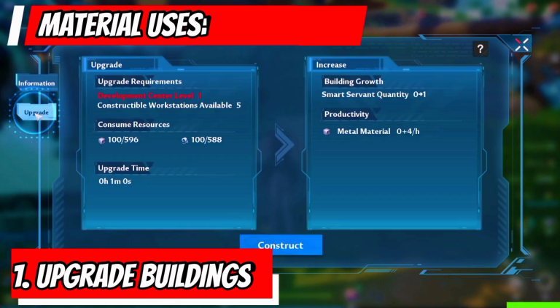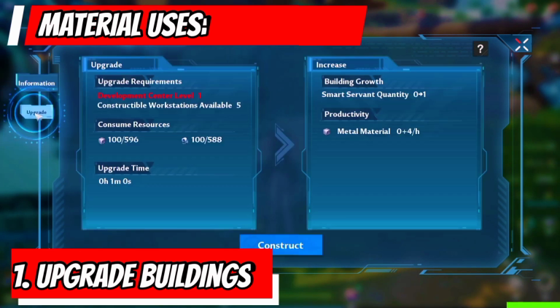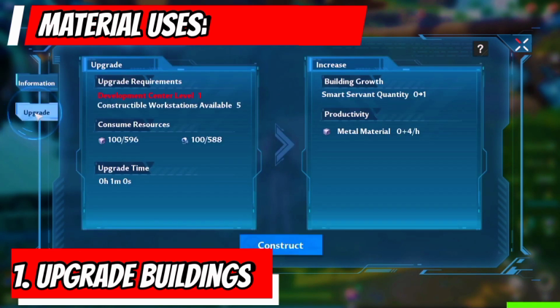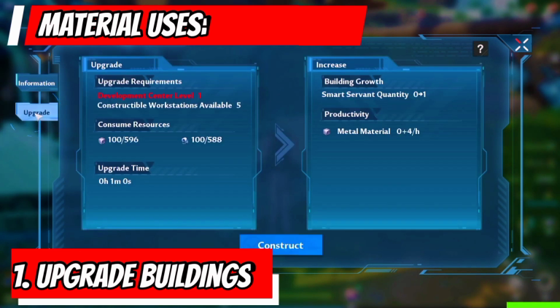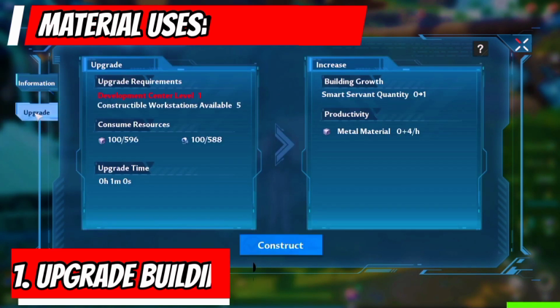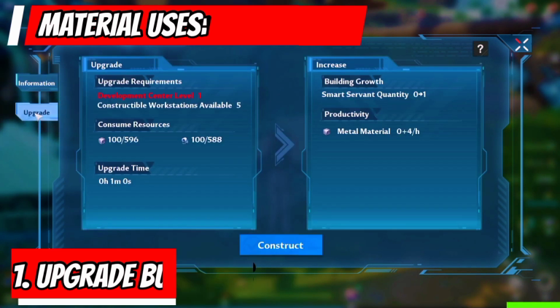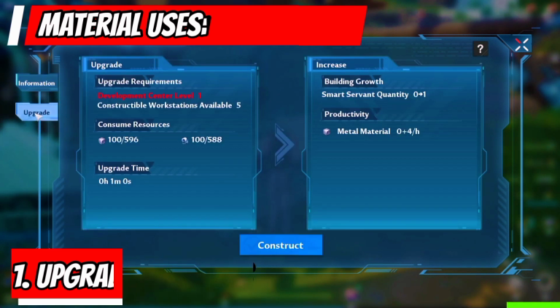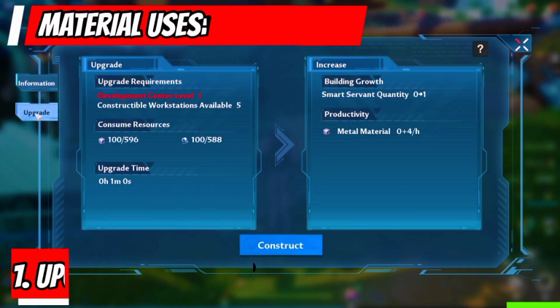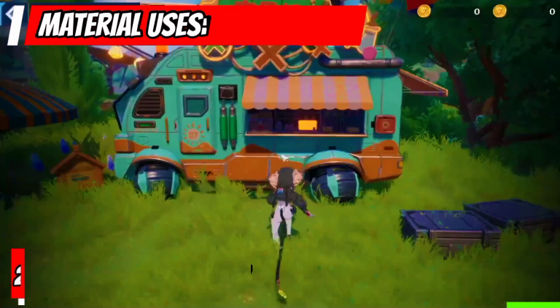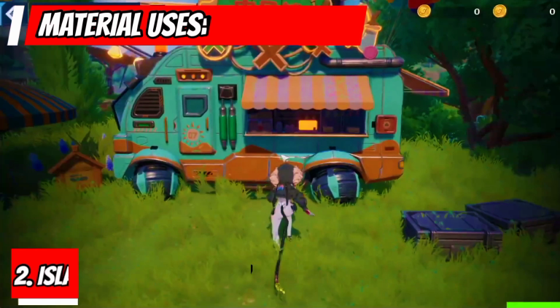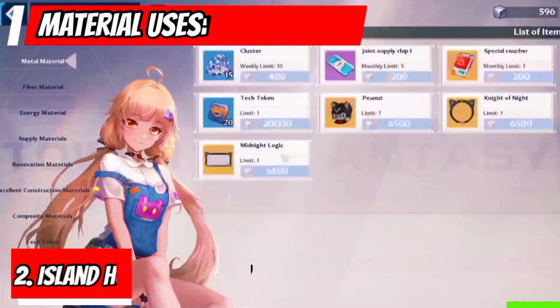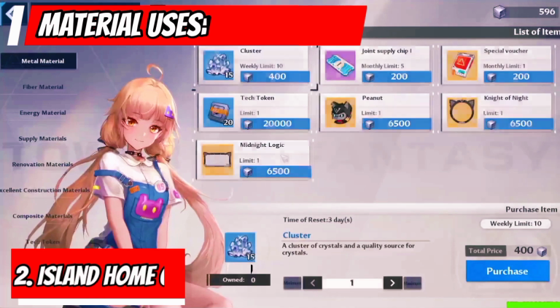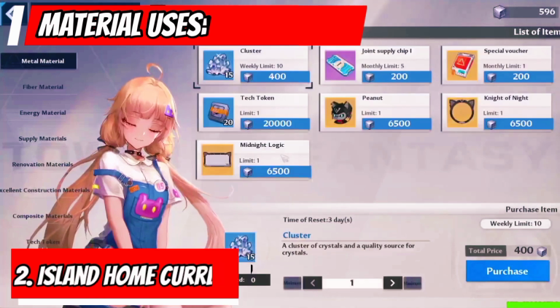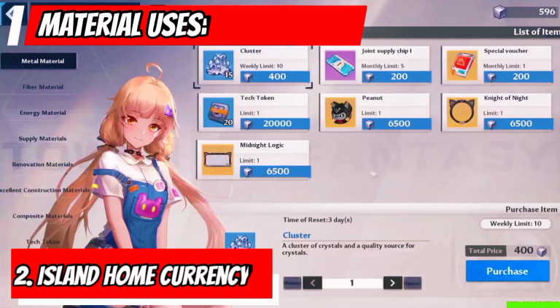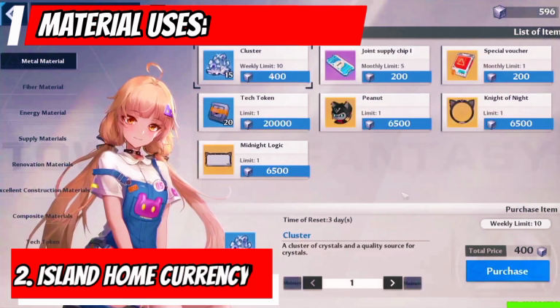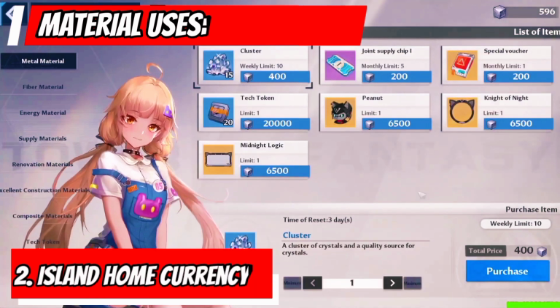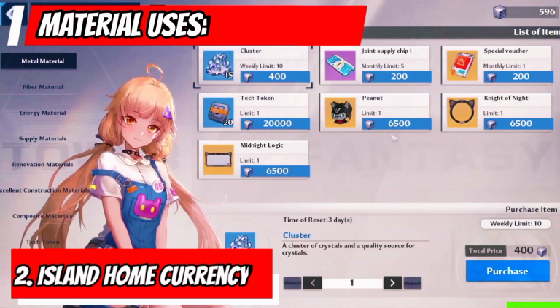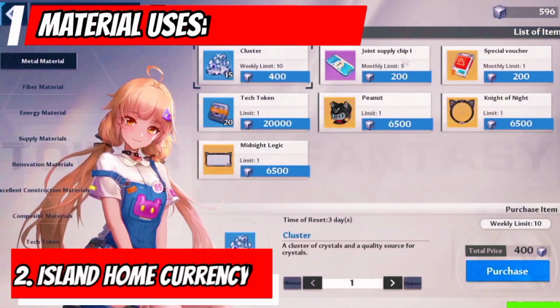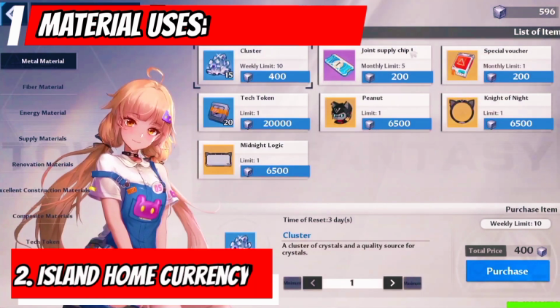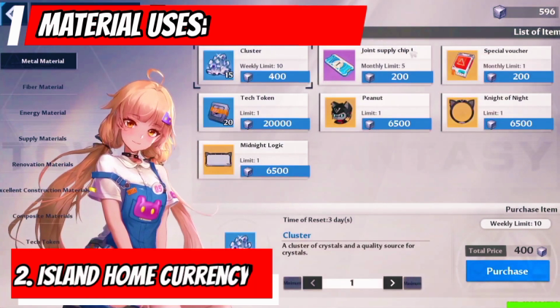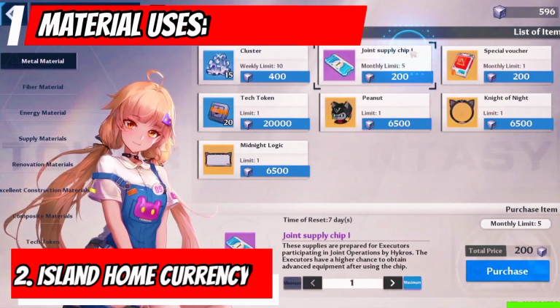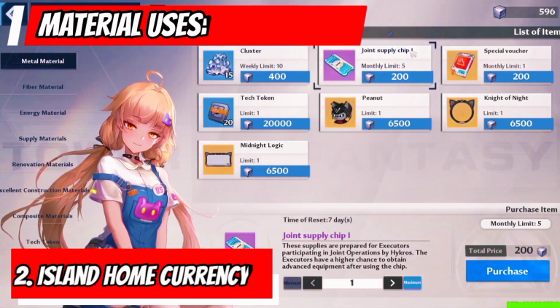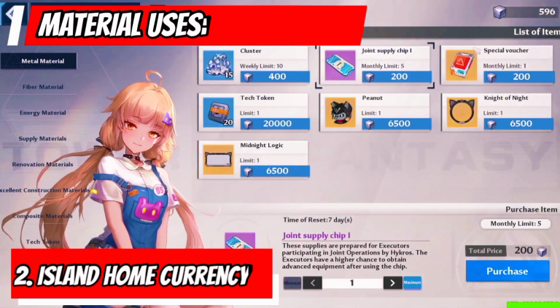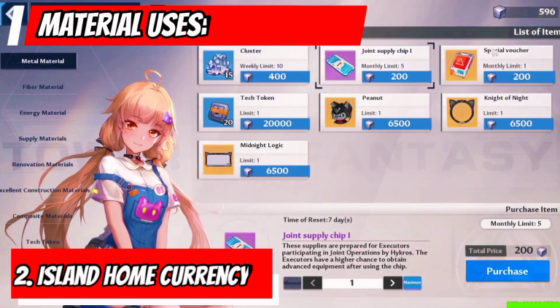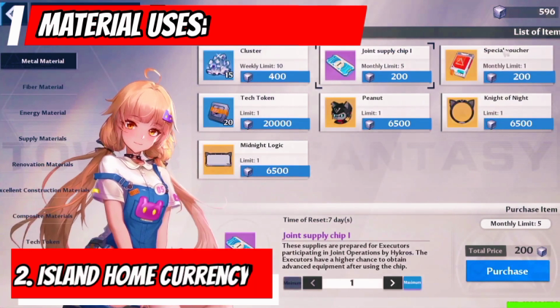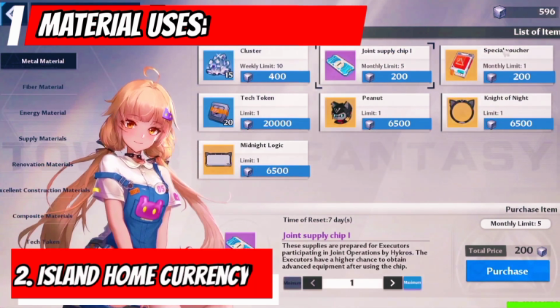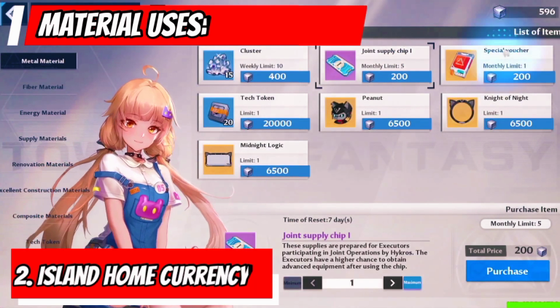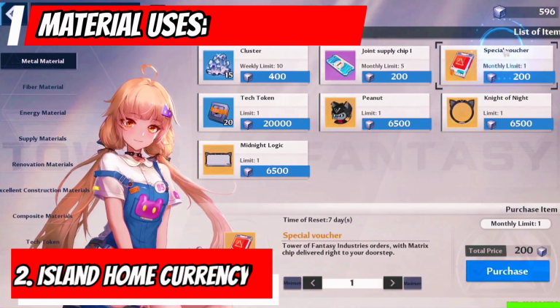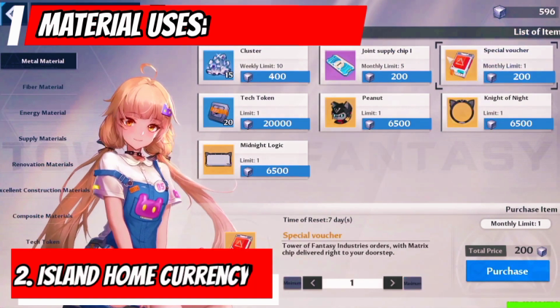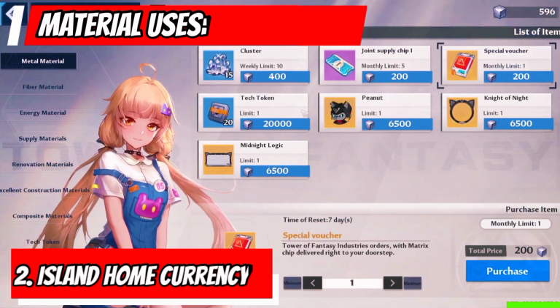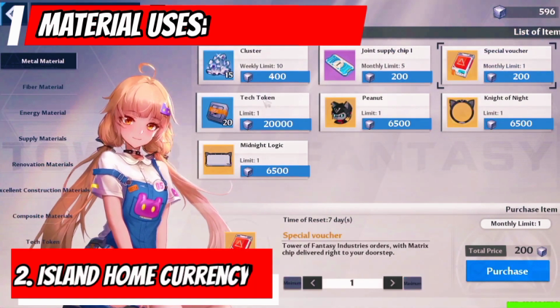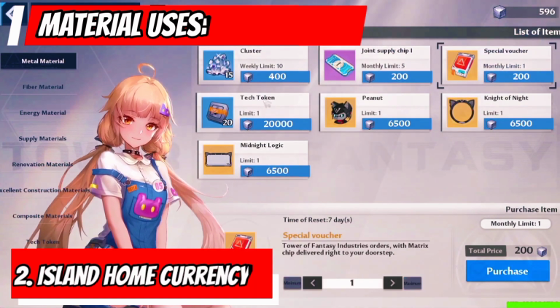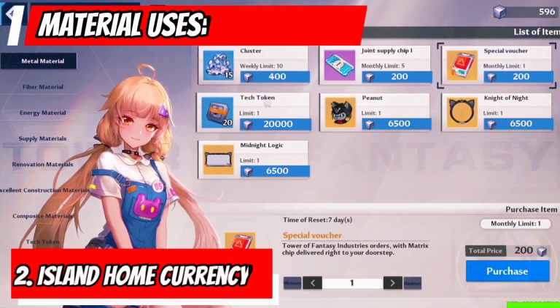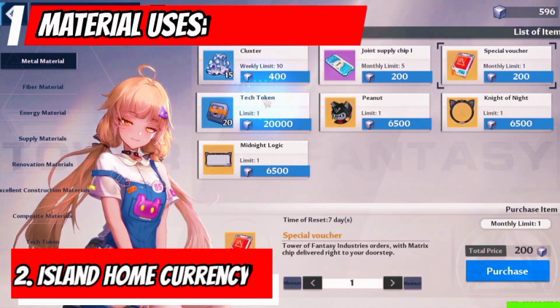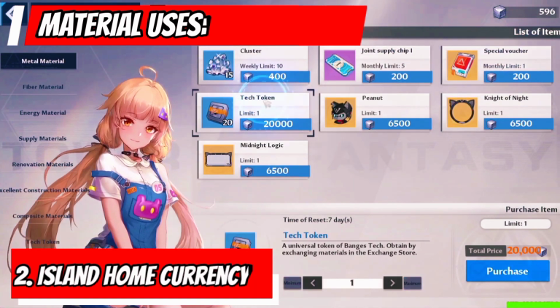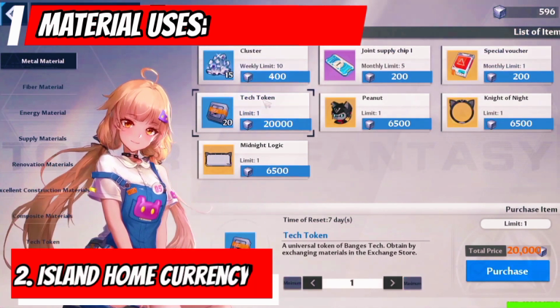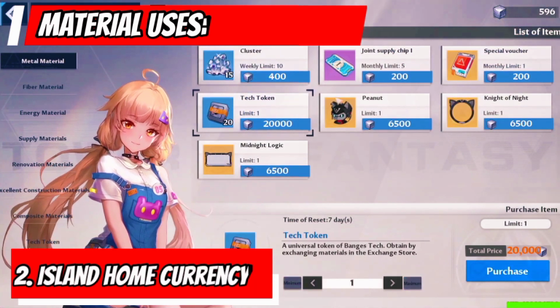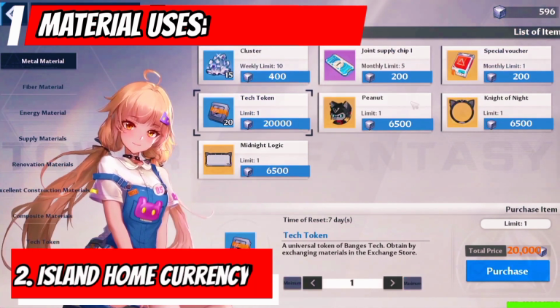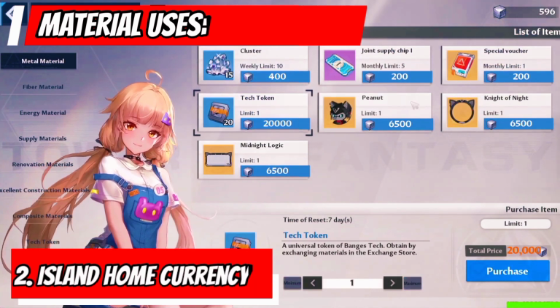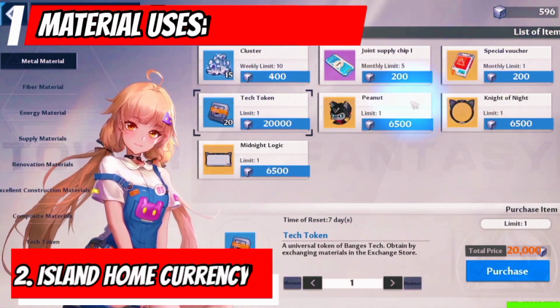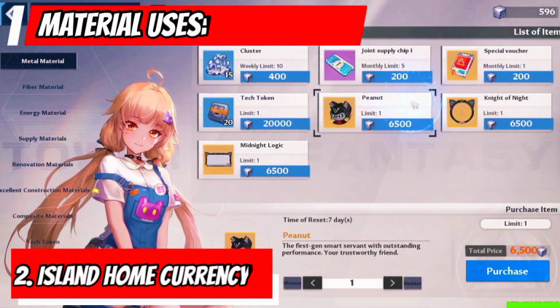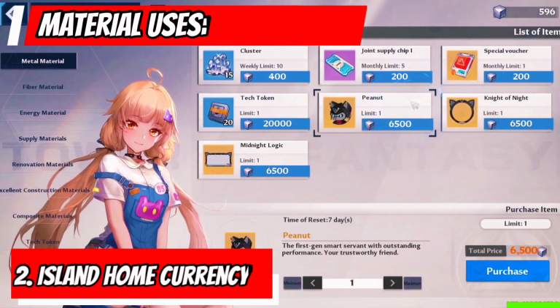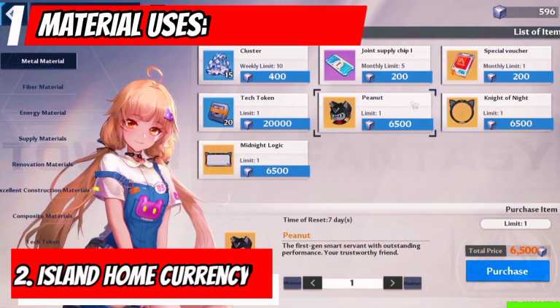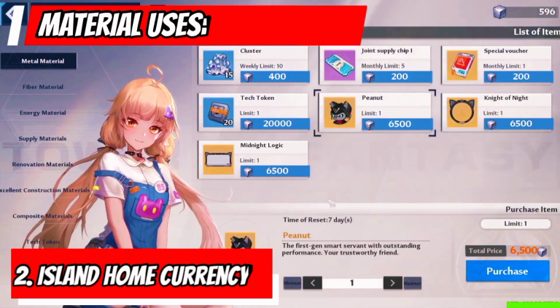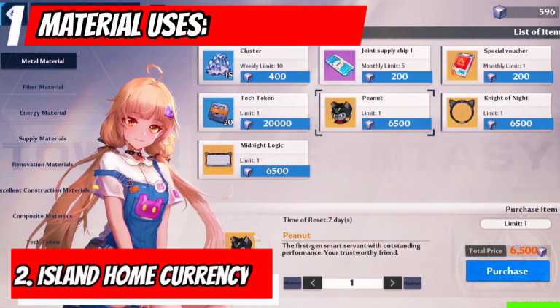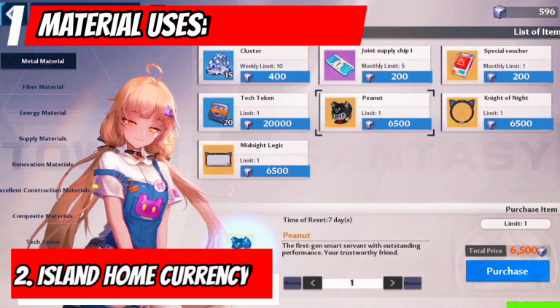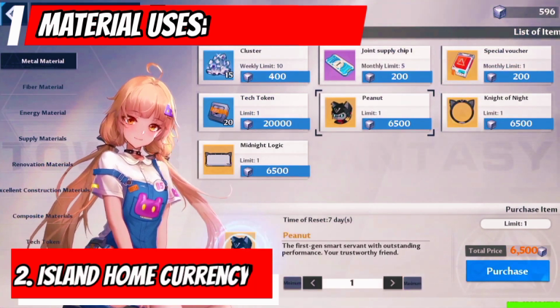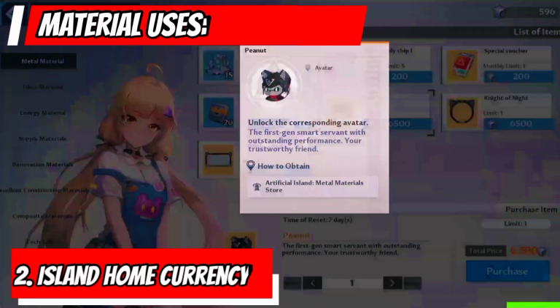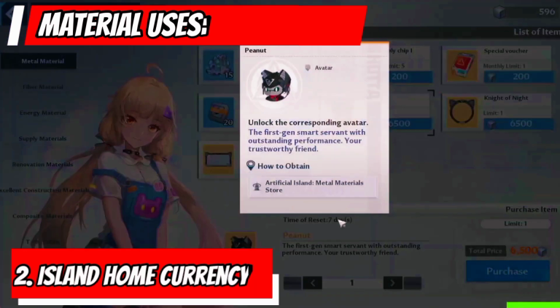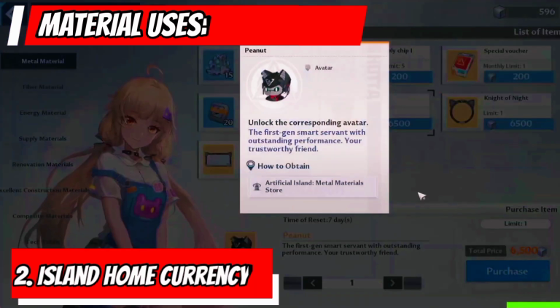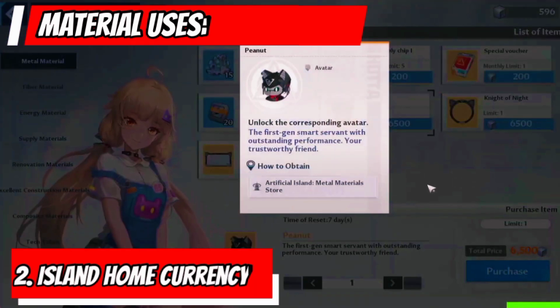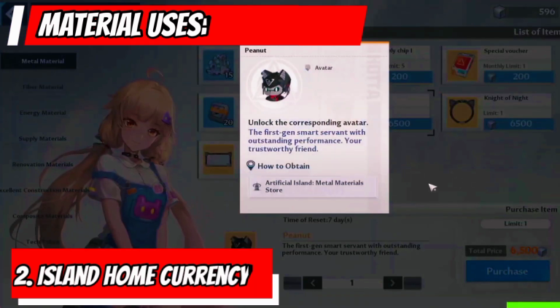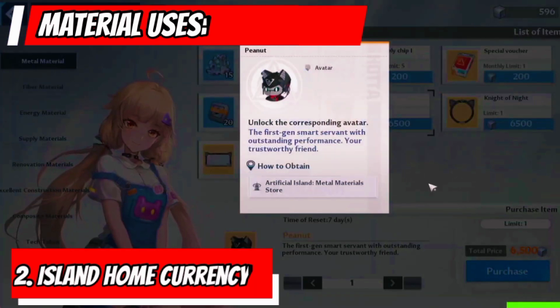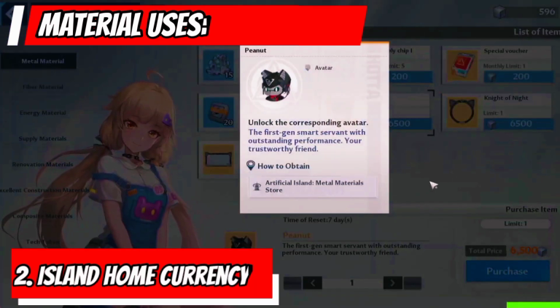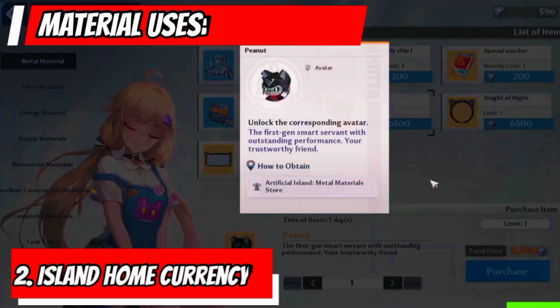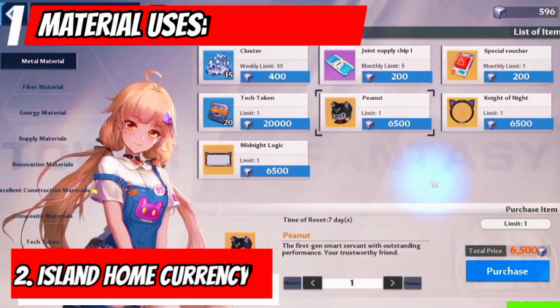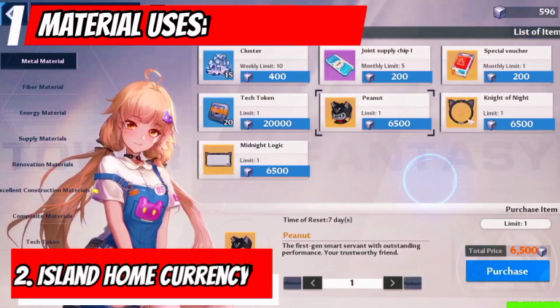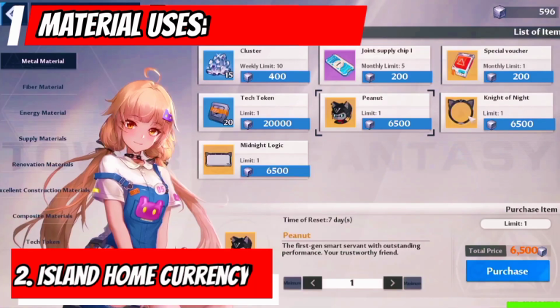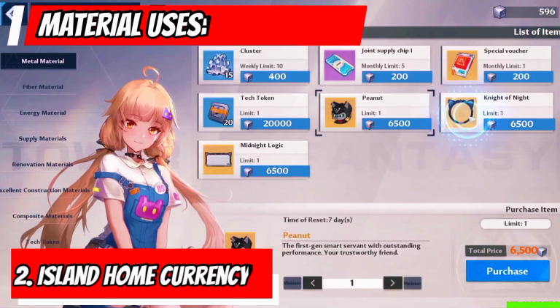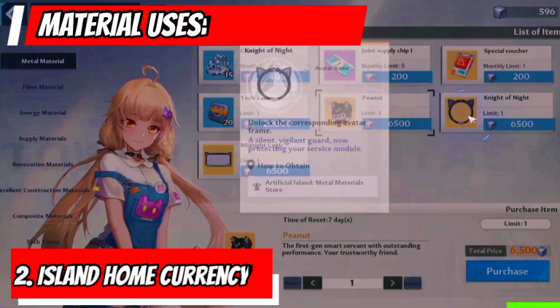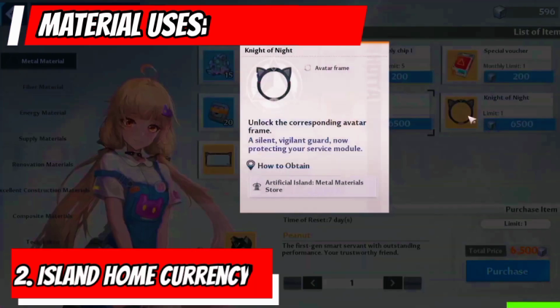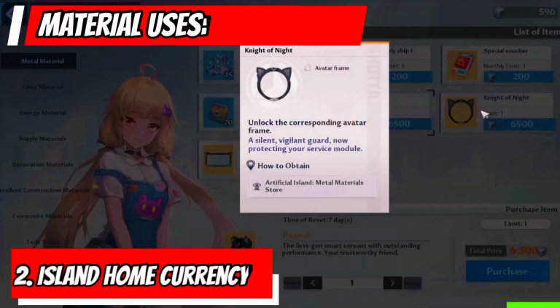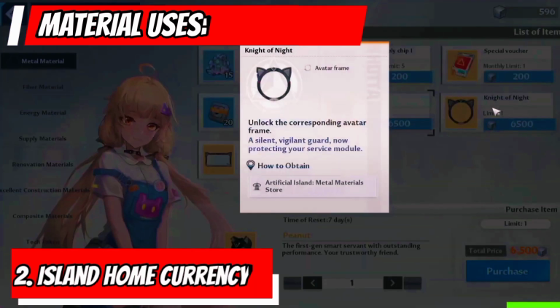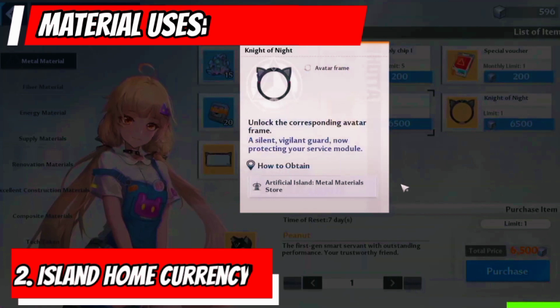The Currency and Housing Shop gives us a chance to get limited matrix poles, avatars, and other stuff.